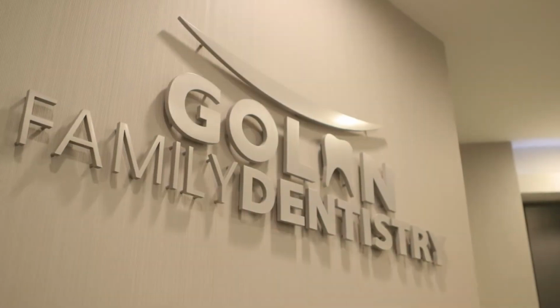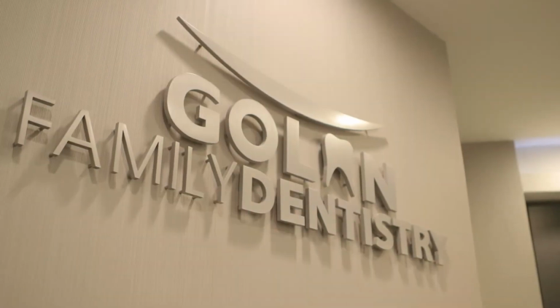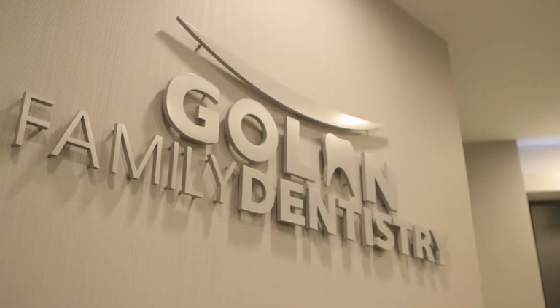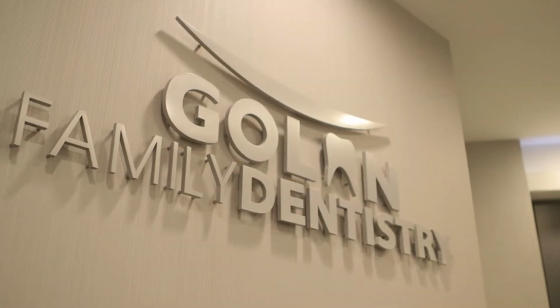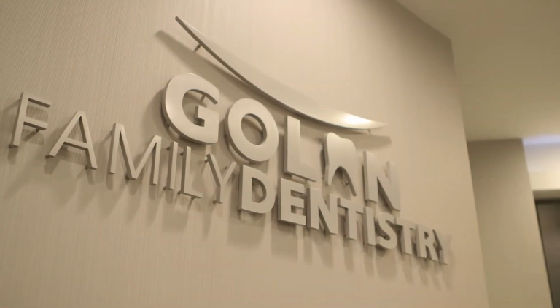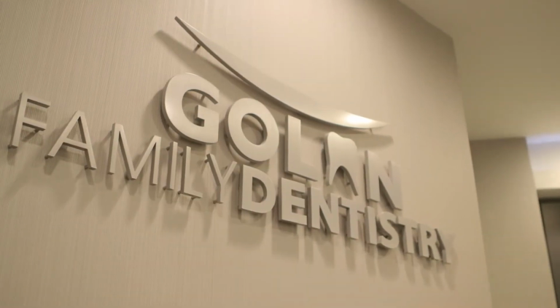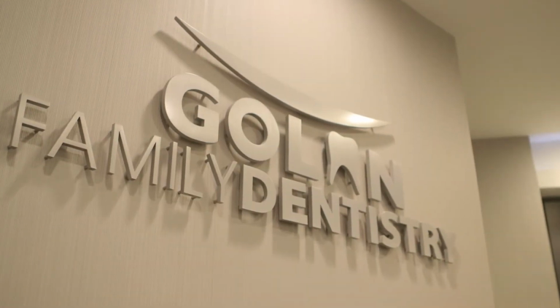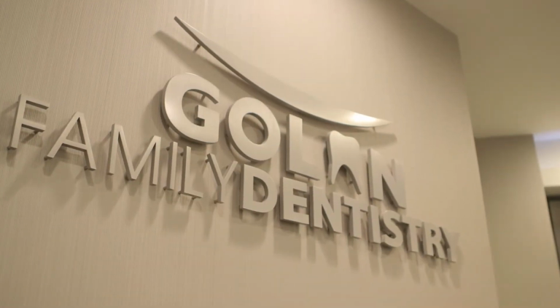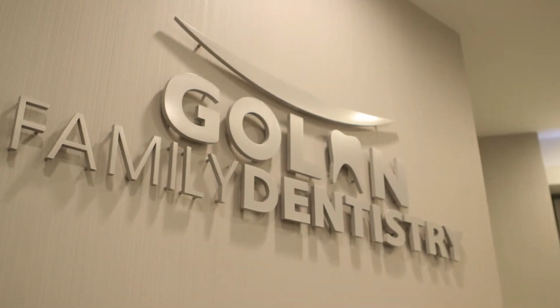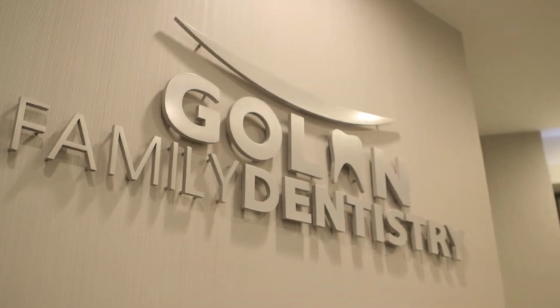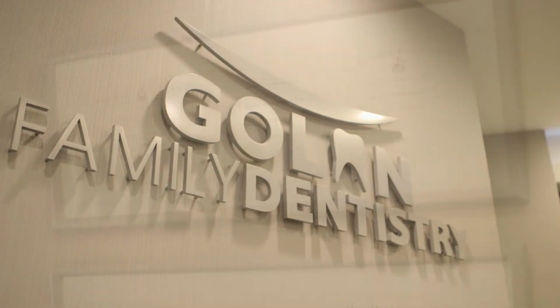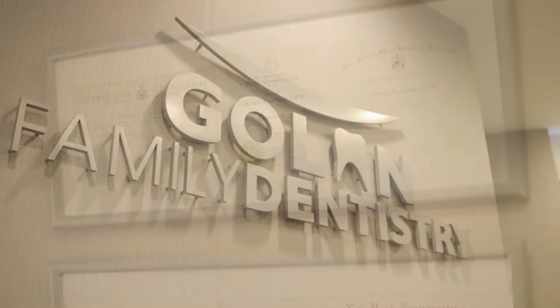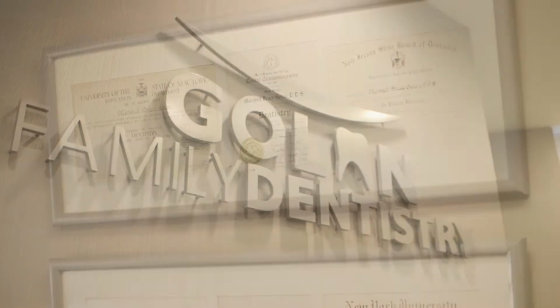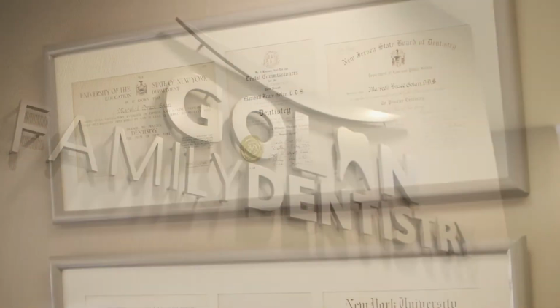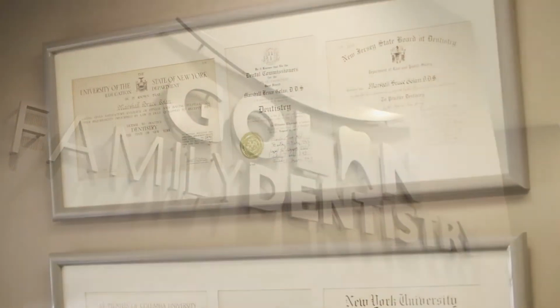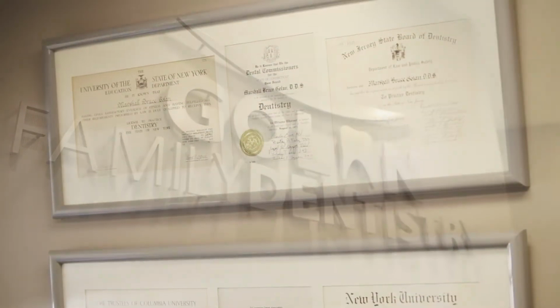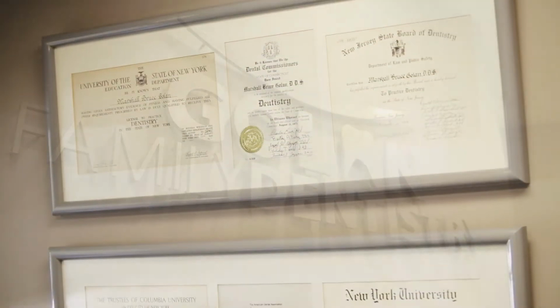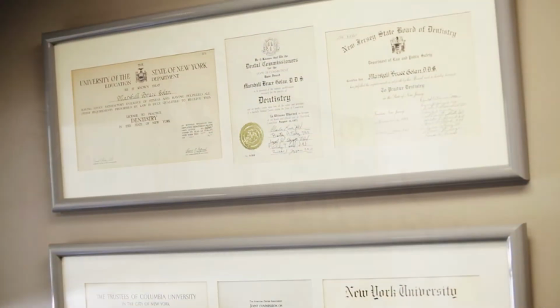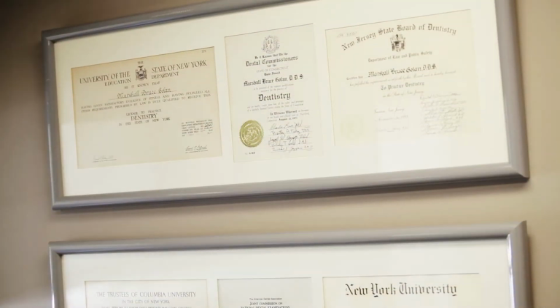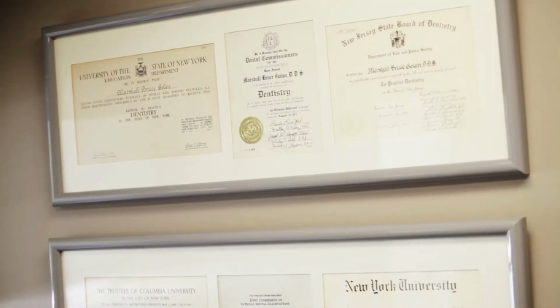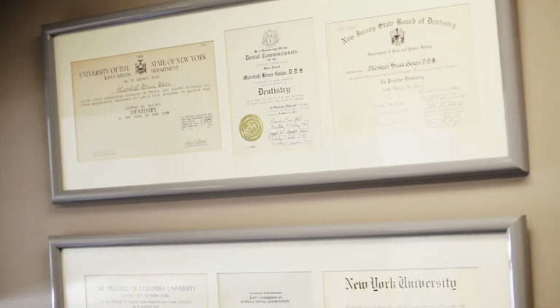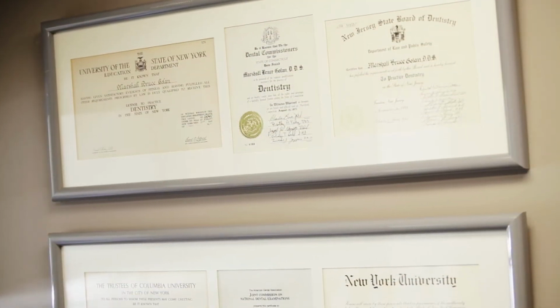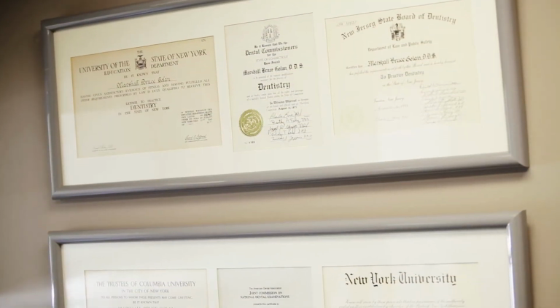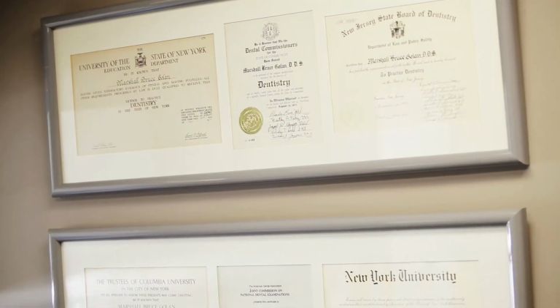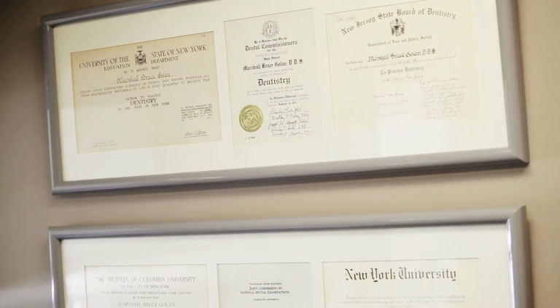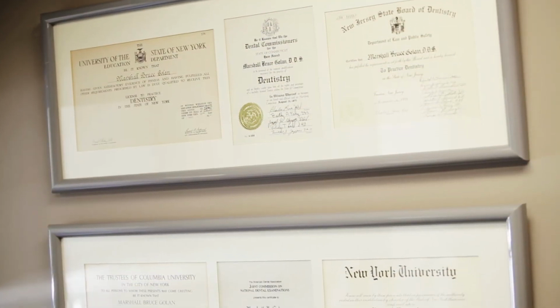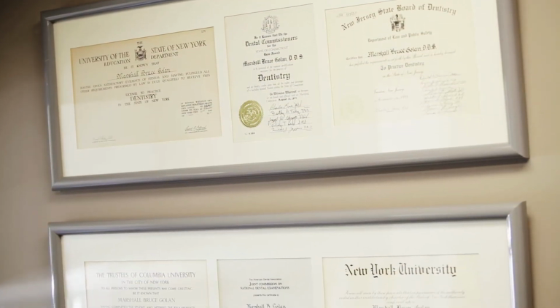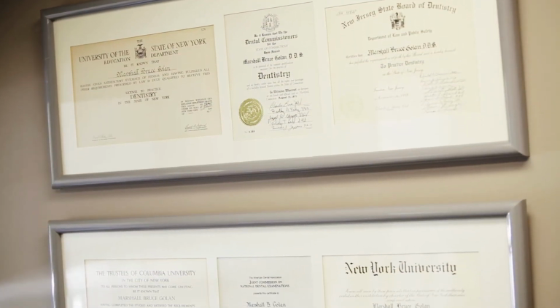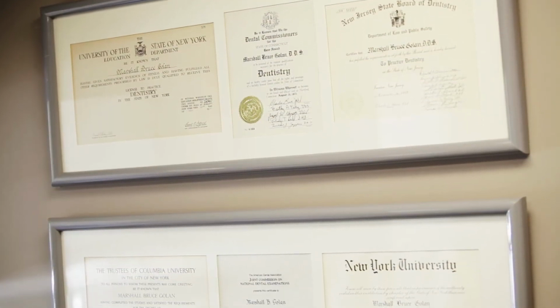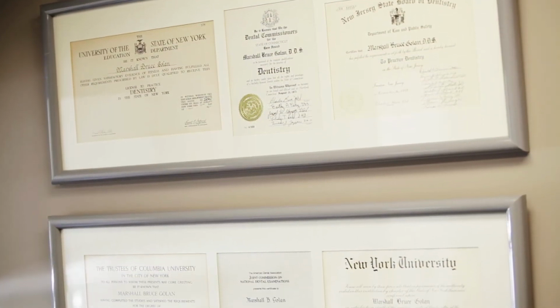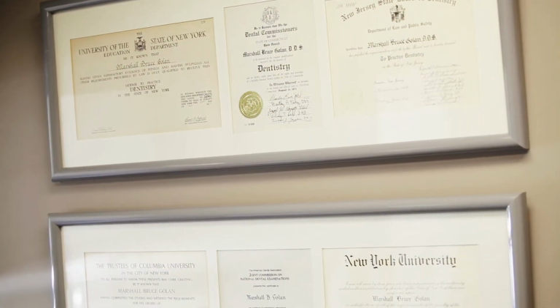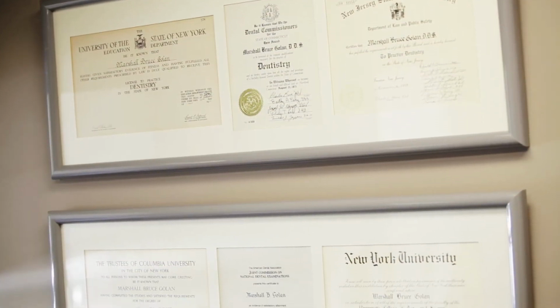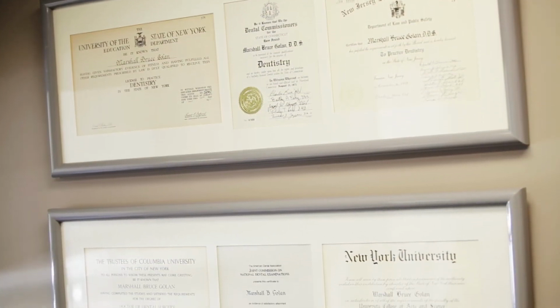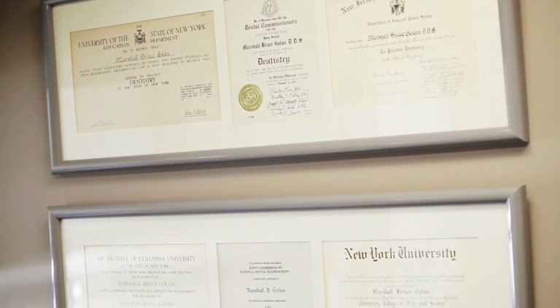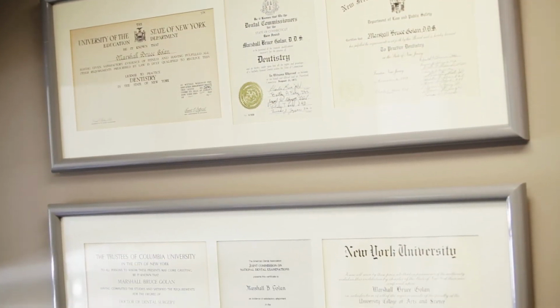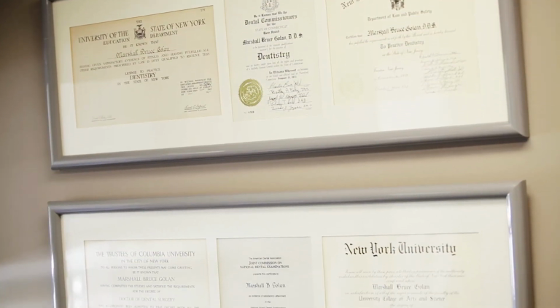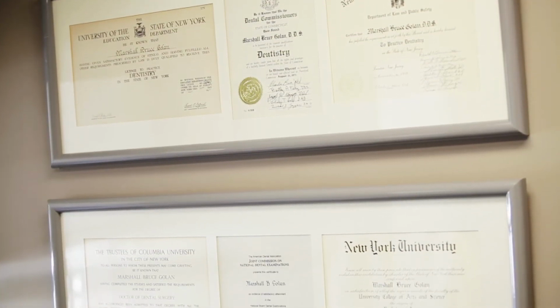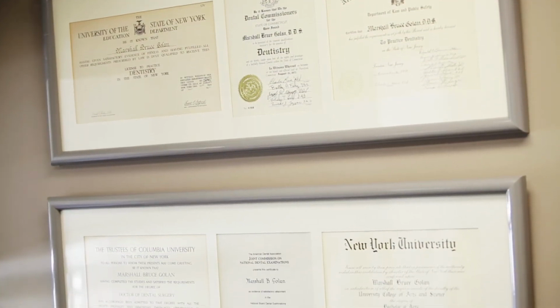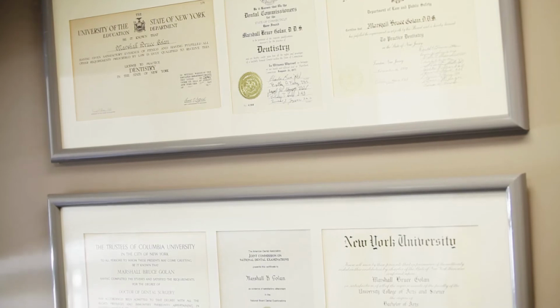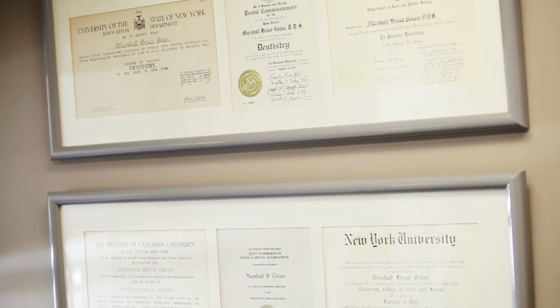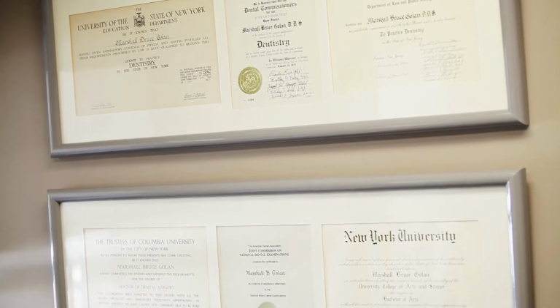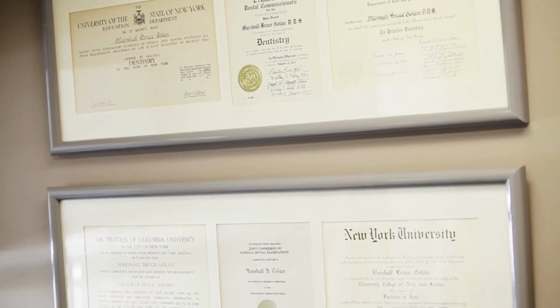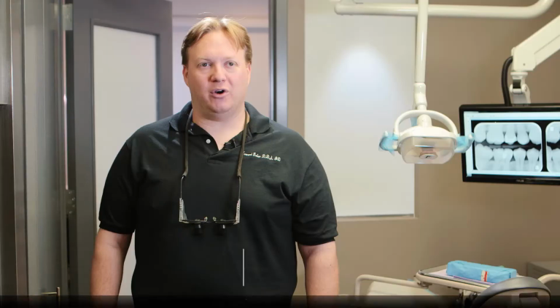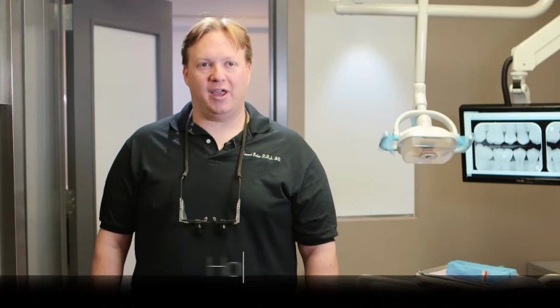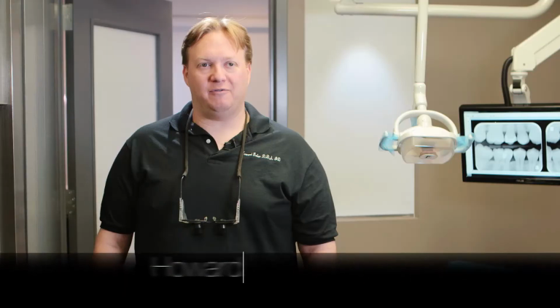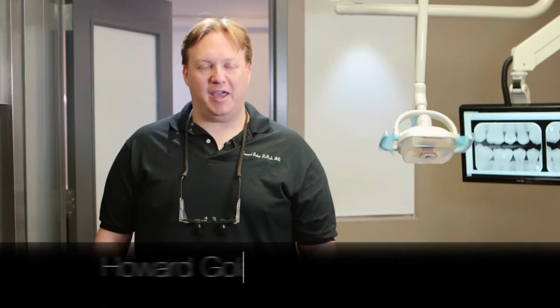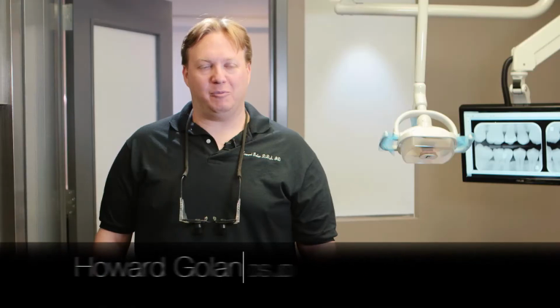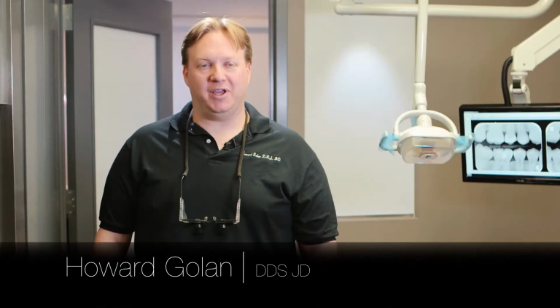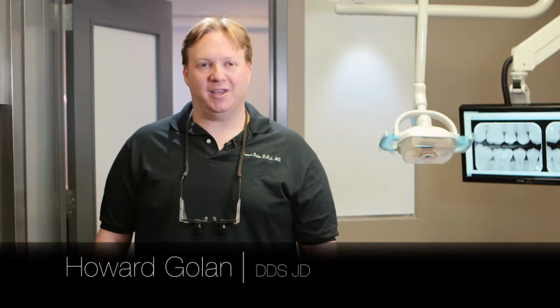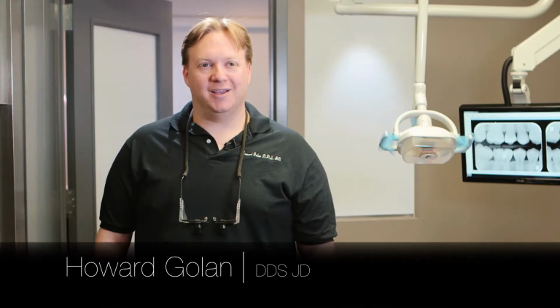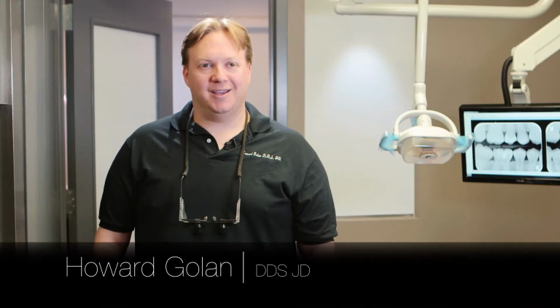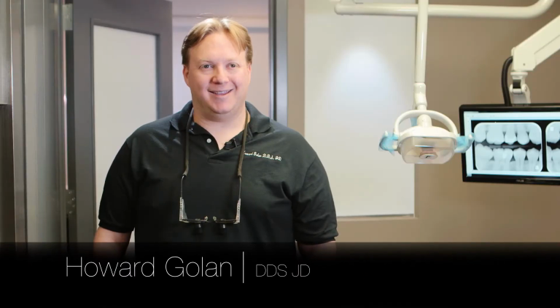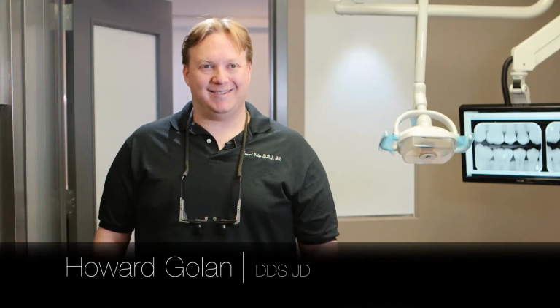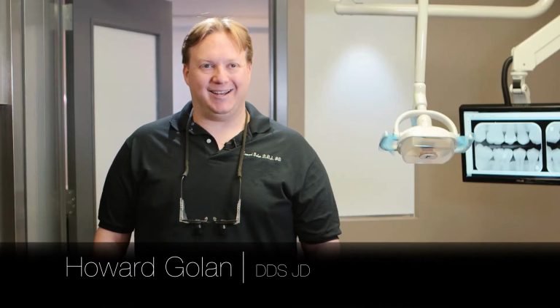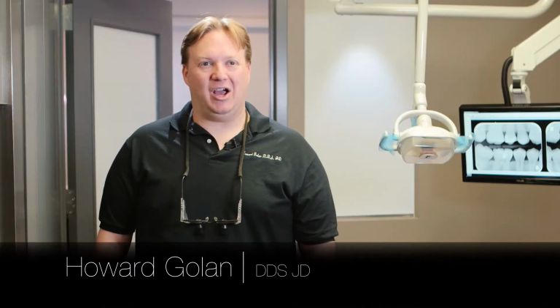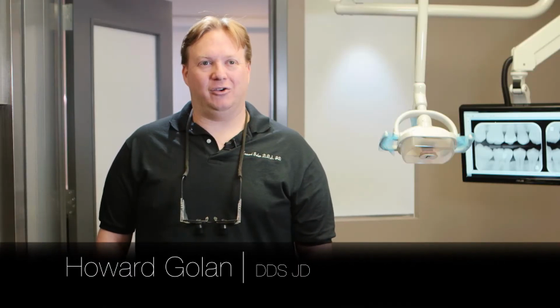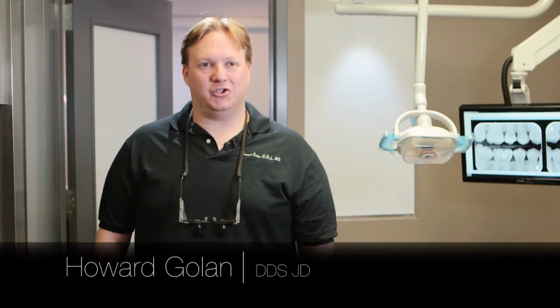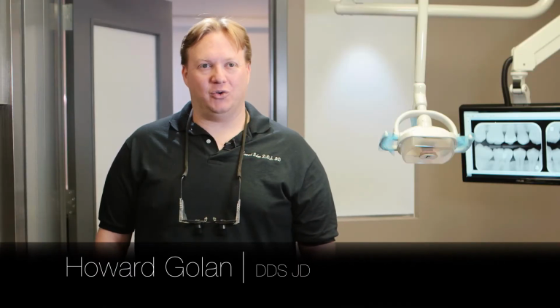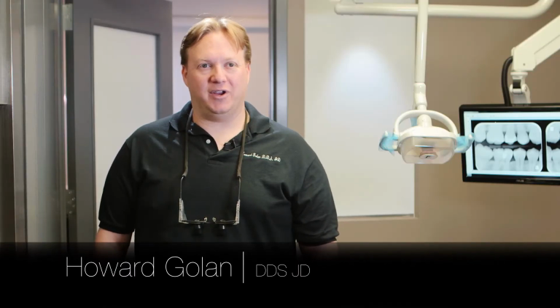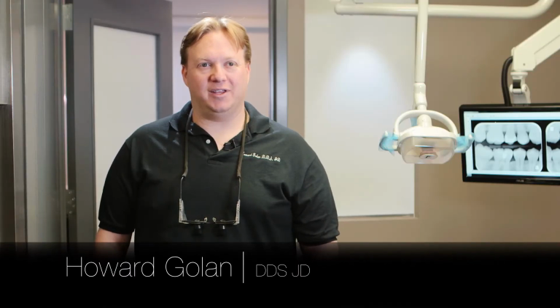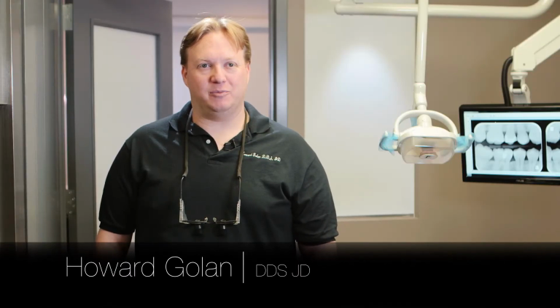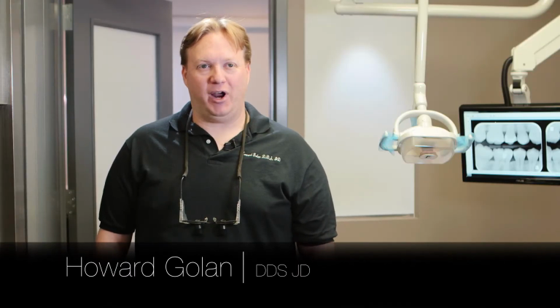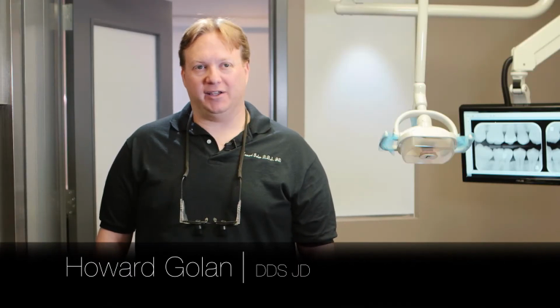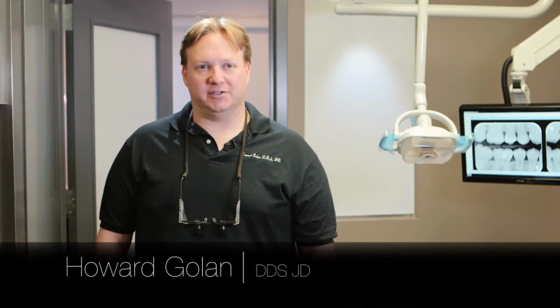I'm Dr. Howard Golan. I've been practicing dentistry for almost 16 years and we're a family and technology oriented practice.